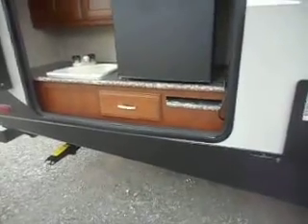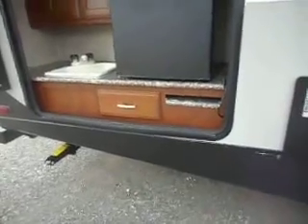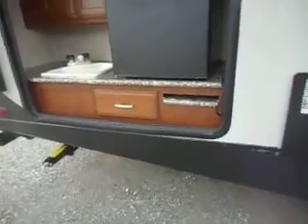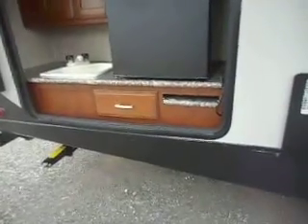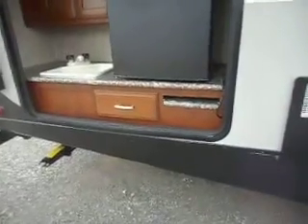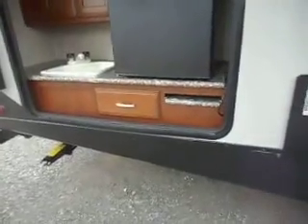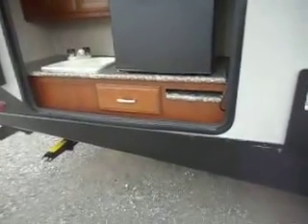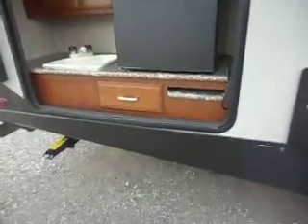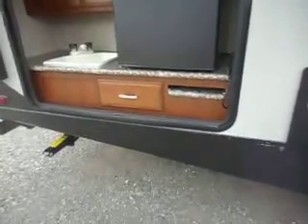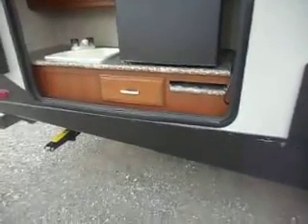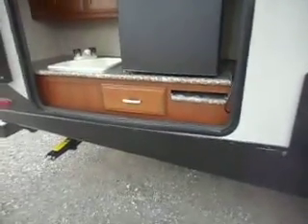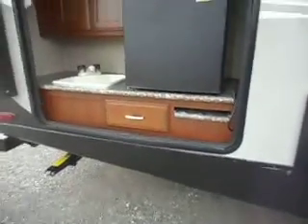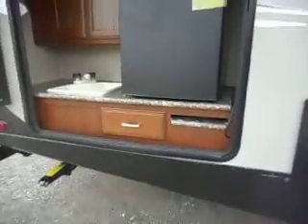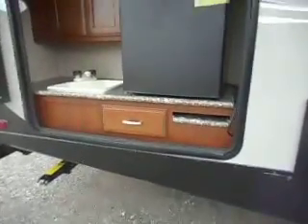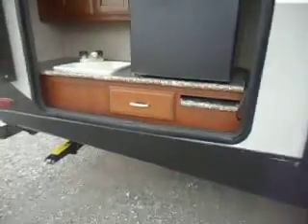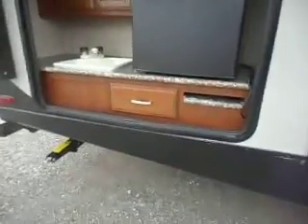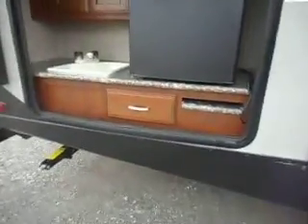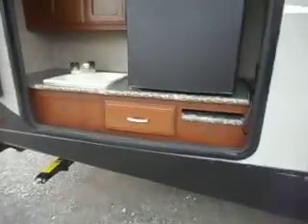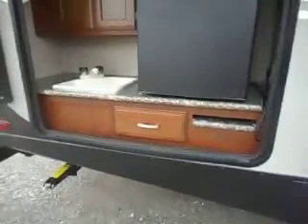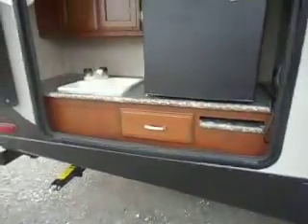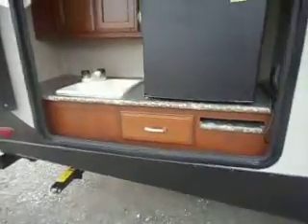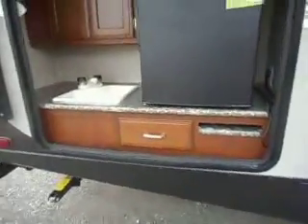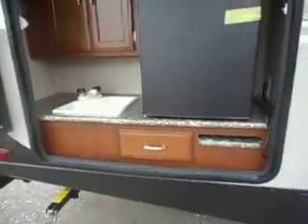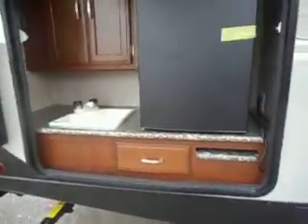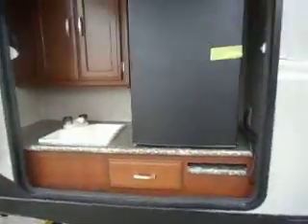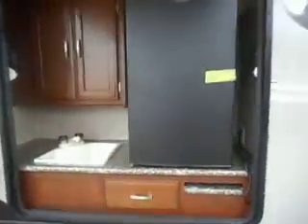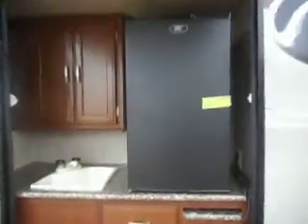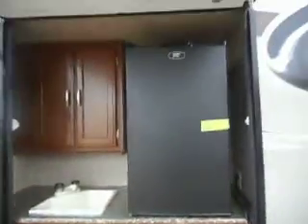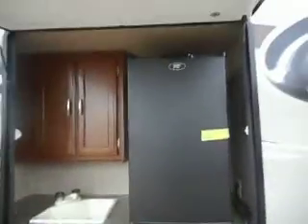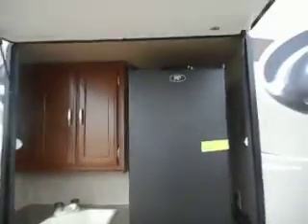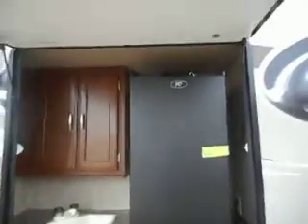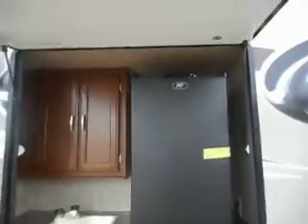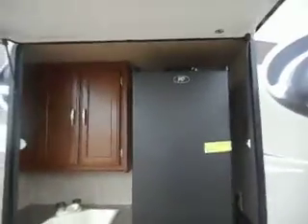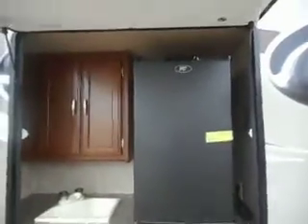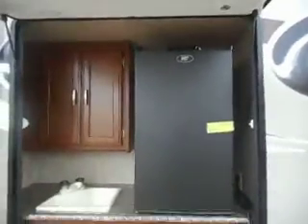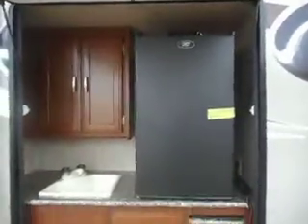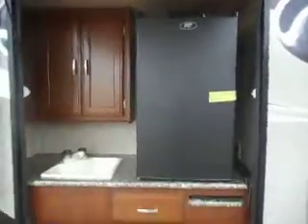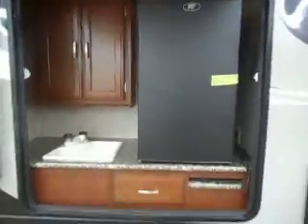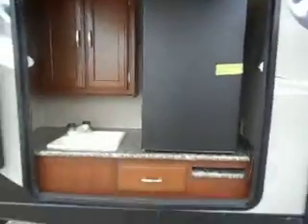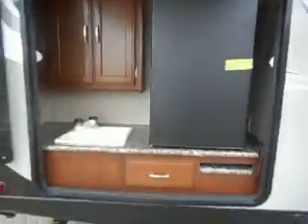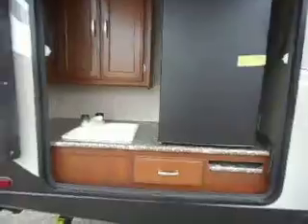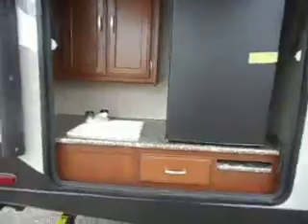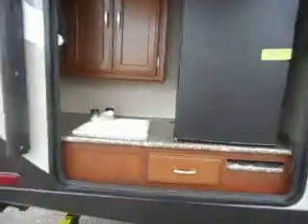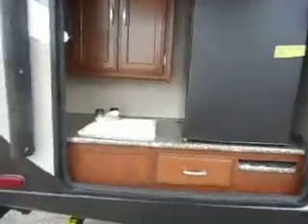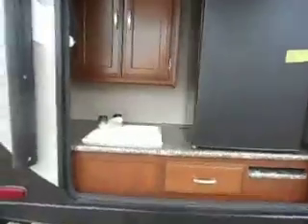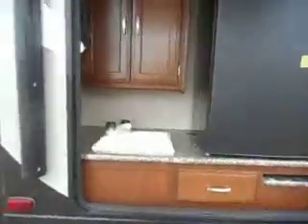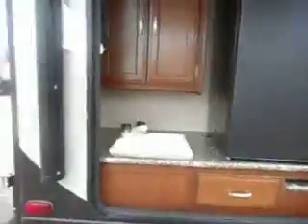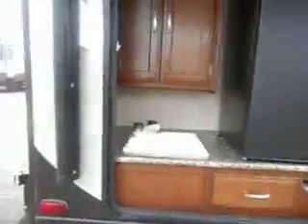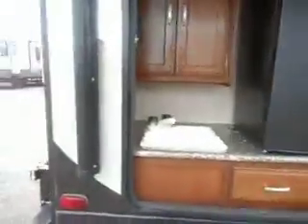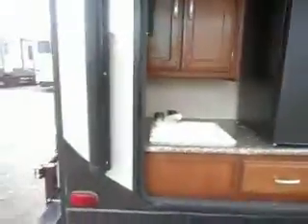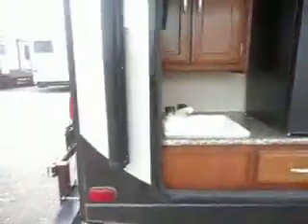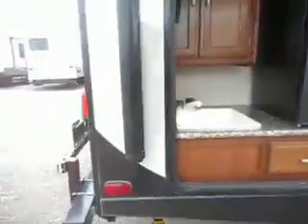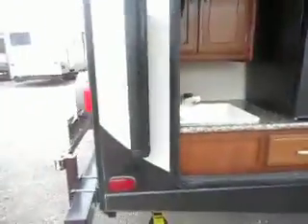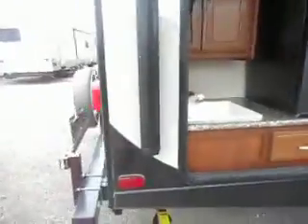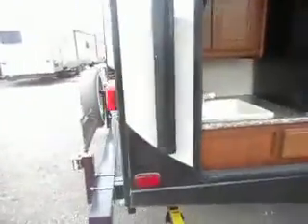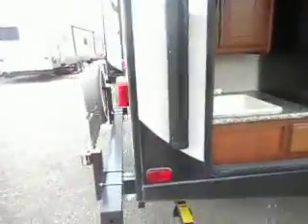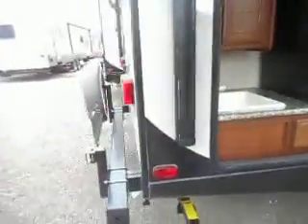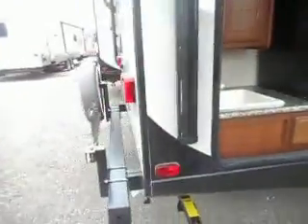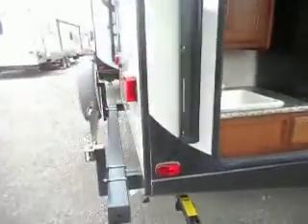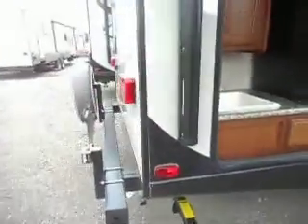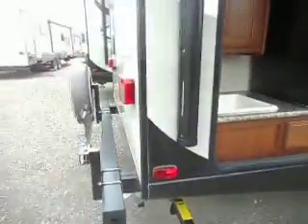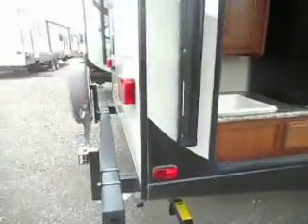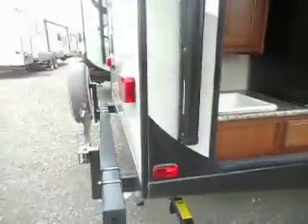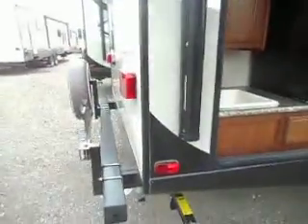2016 Passport with an outside kitchen. Here's the grill that comes around.